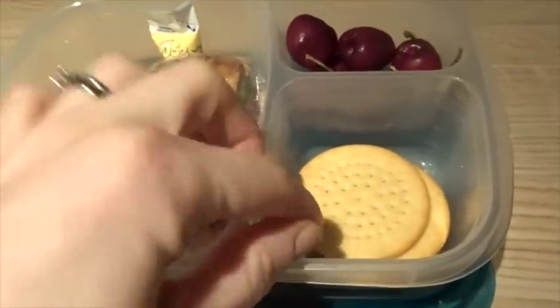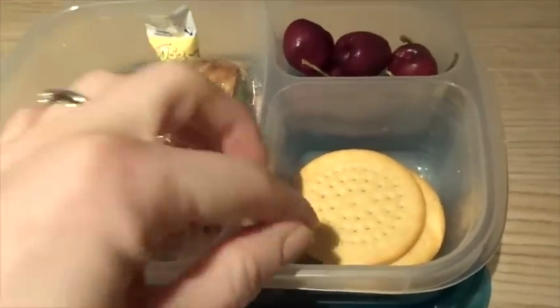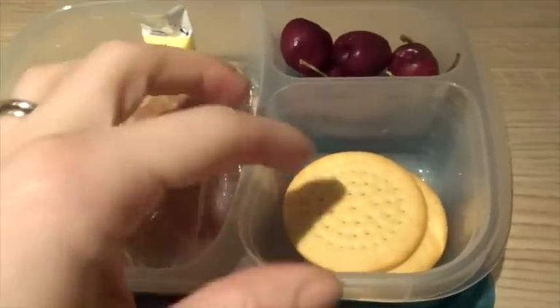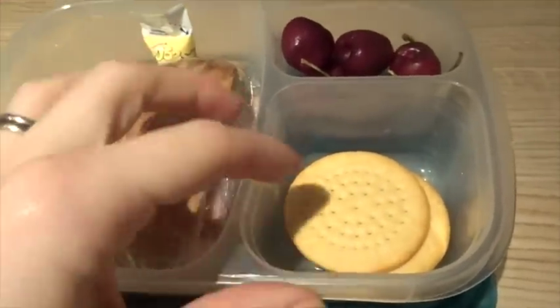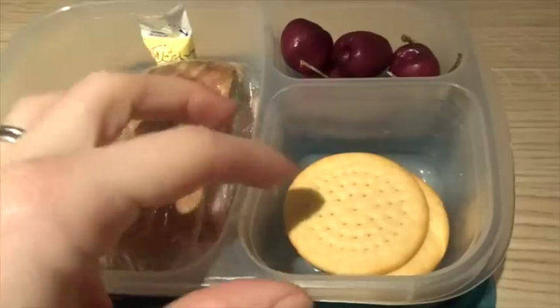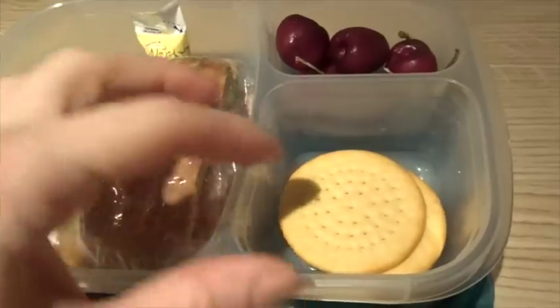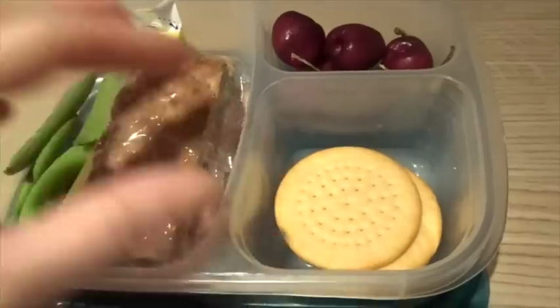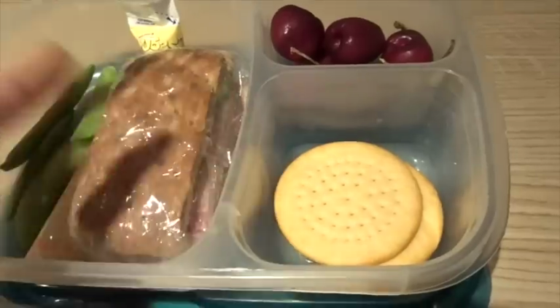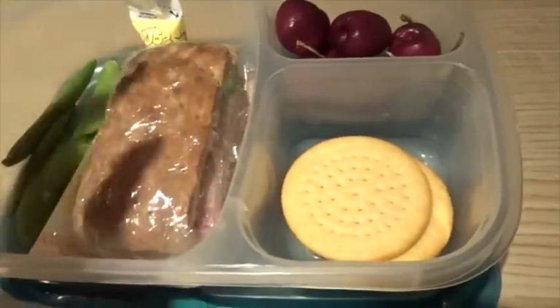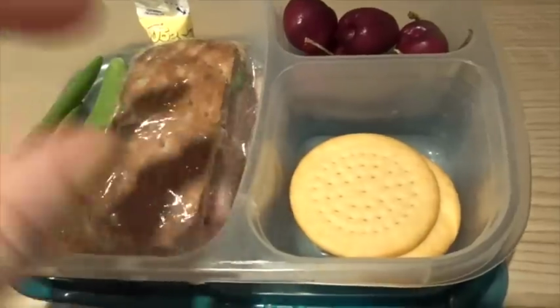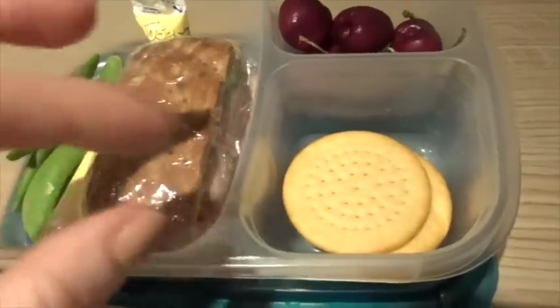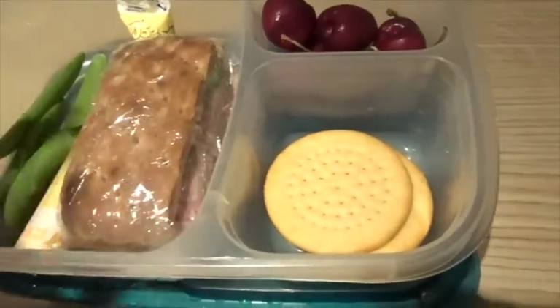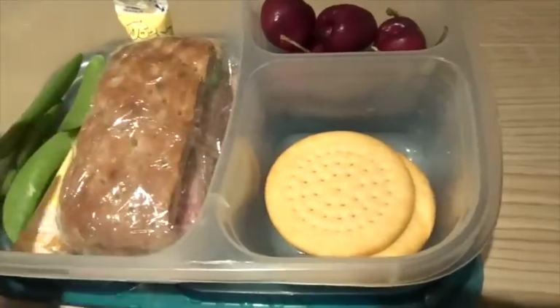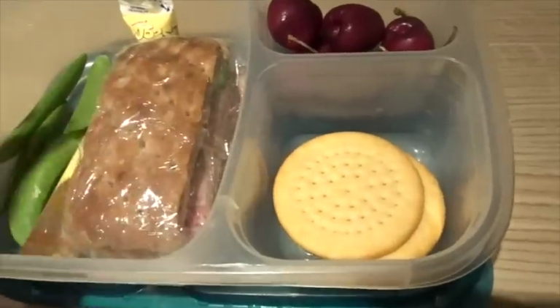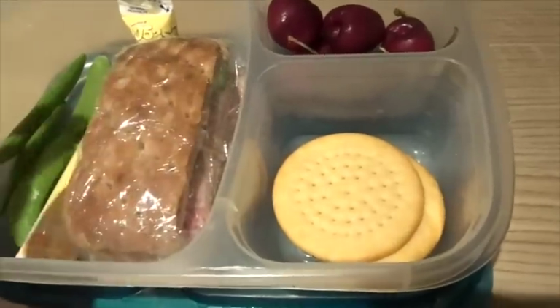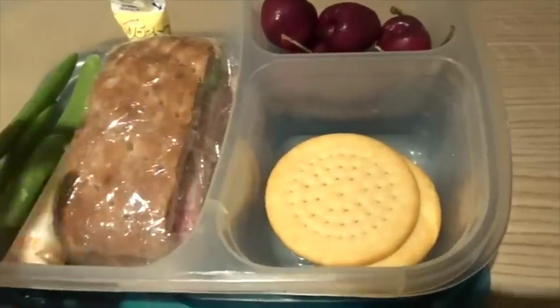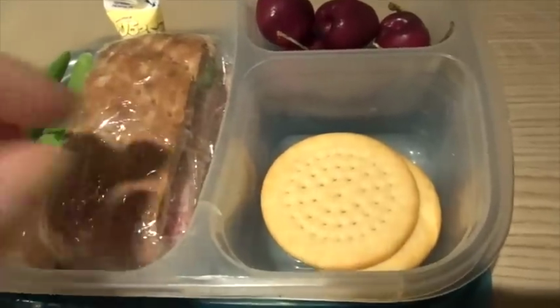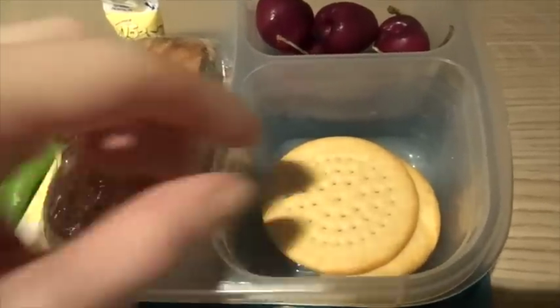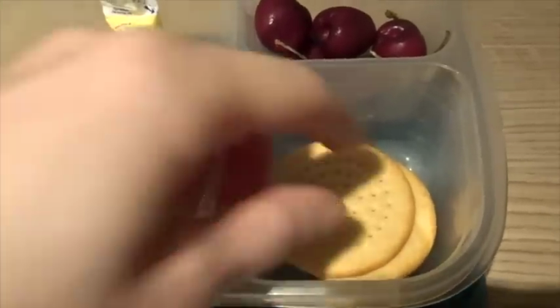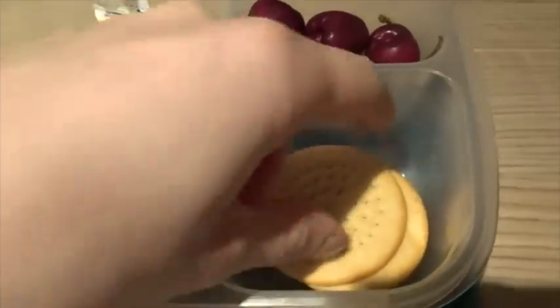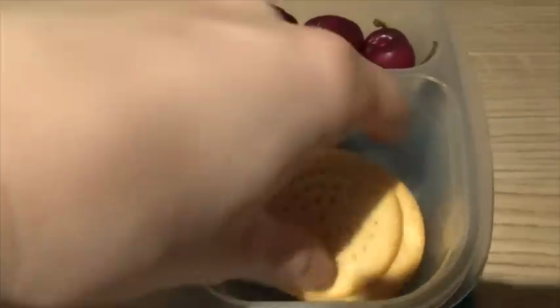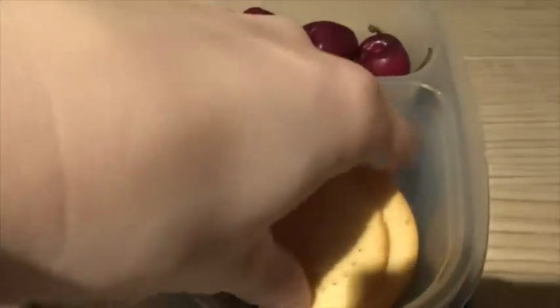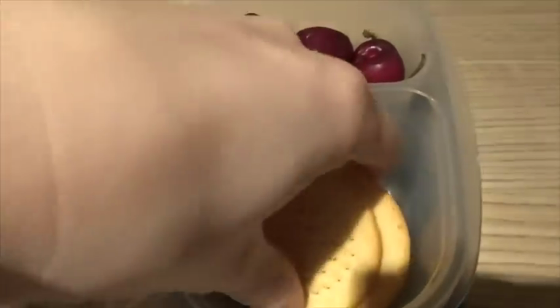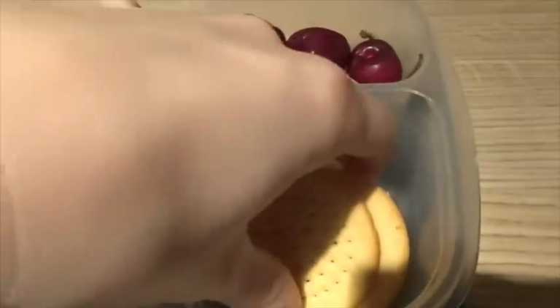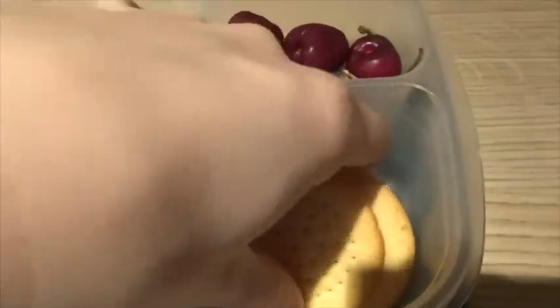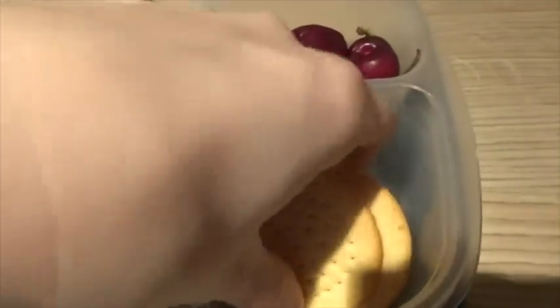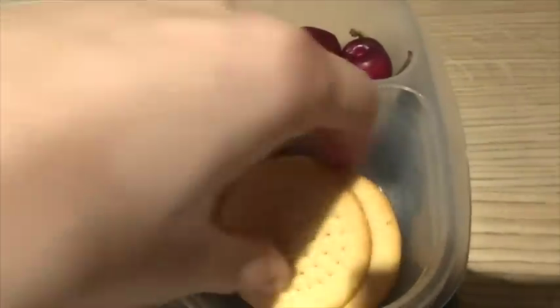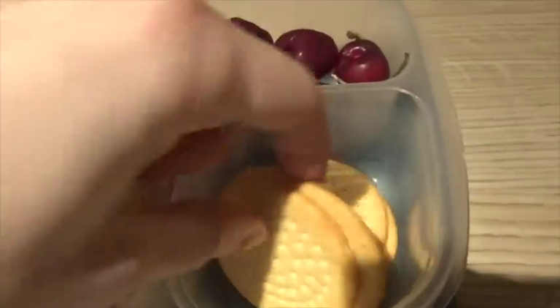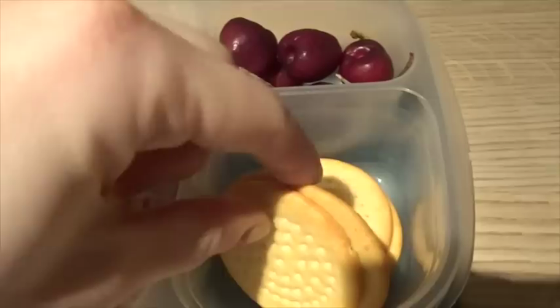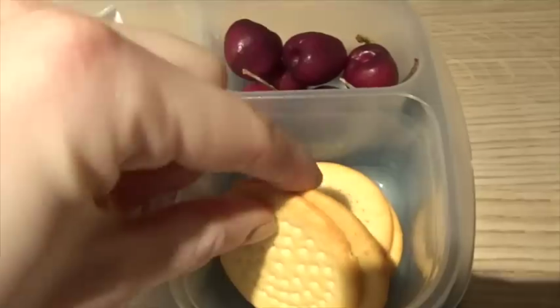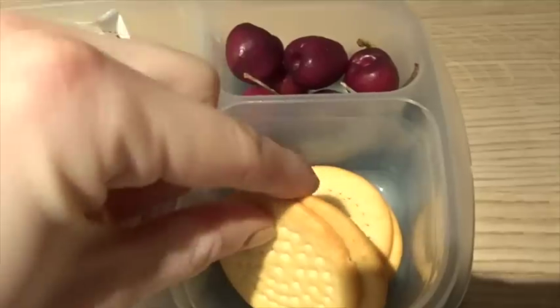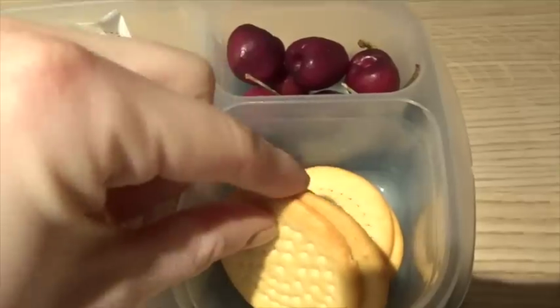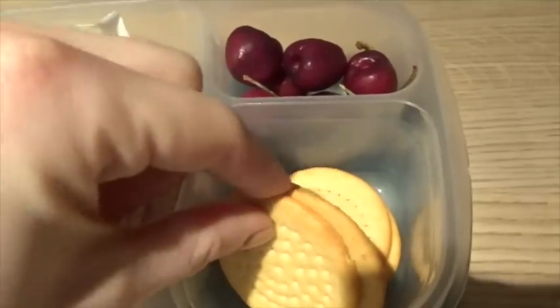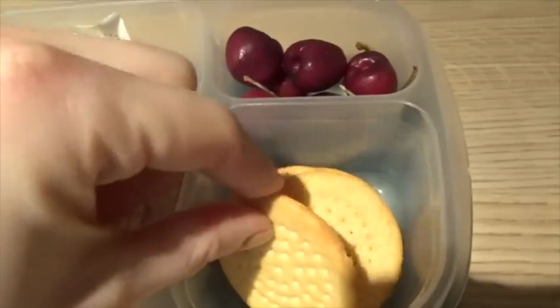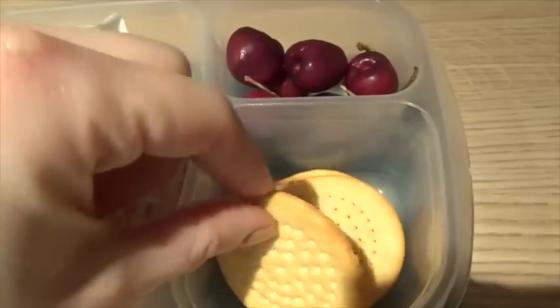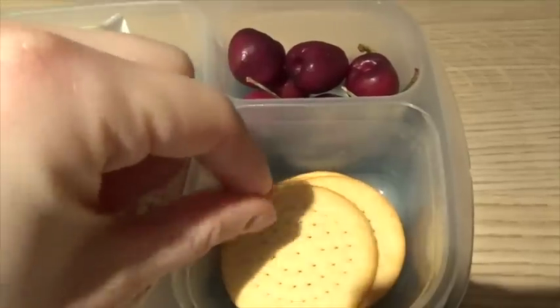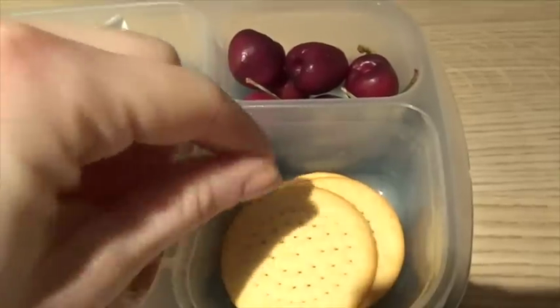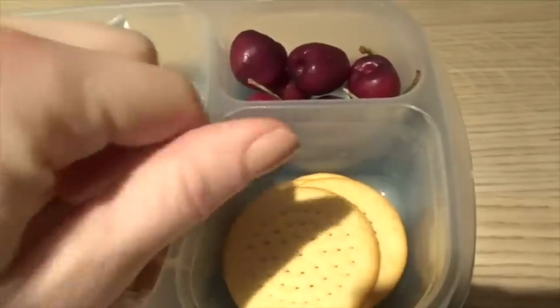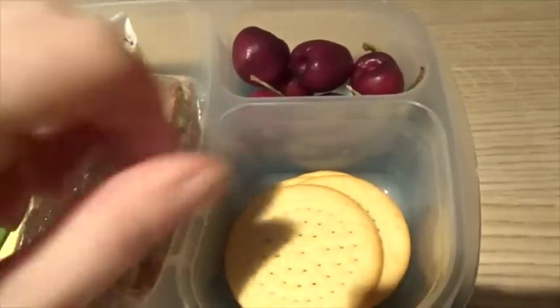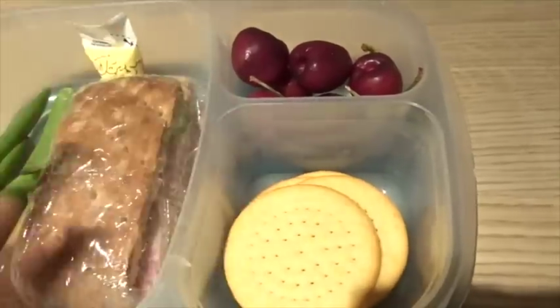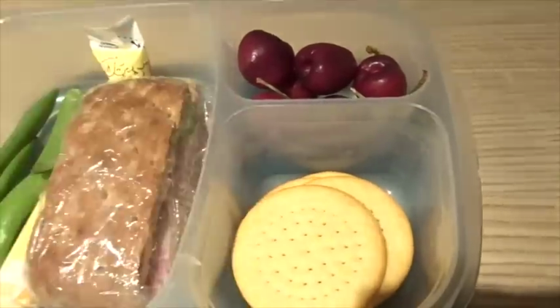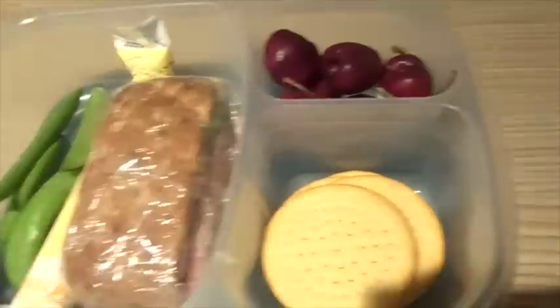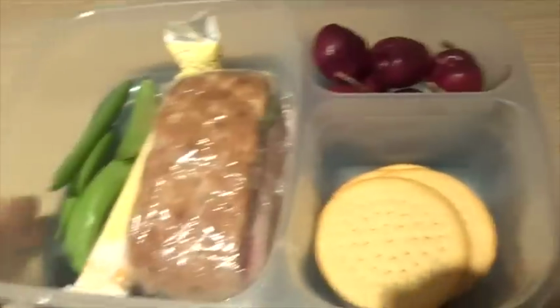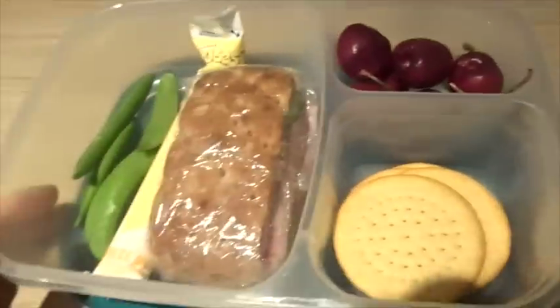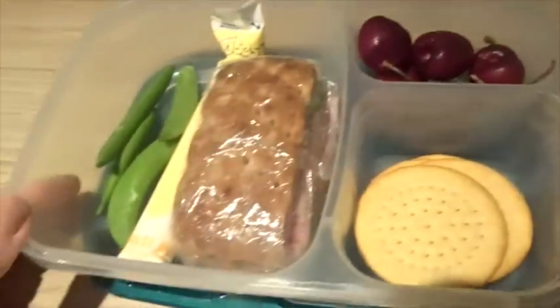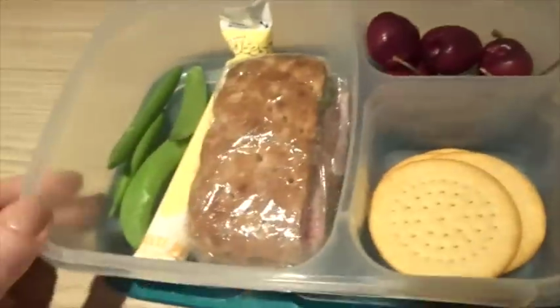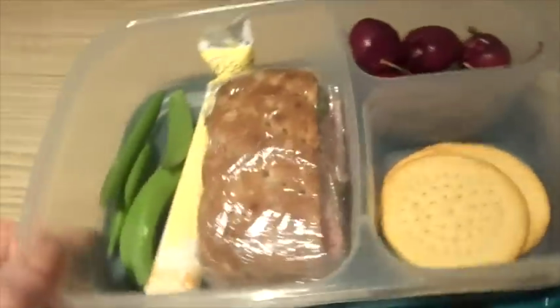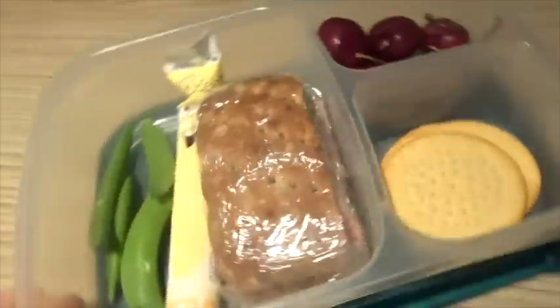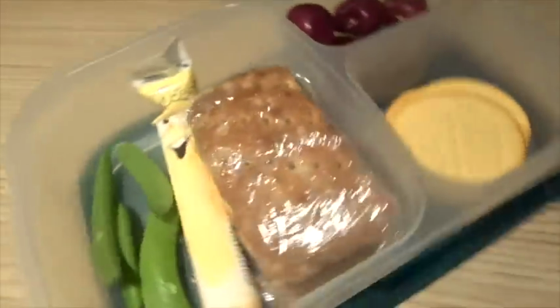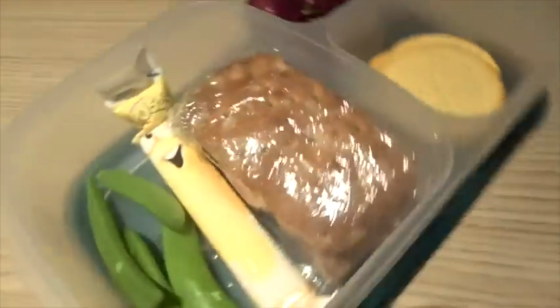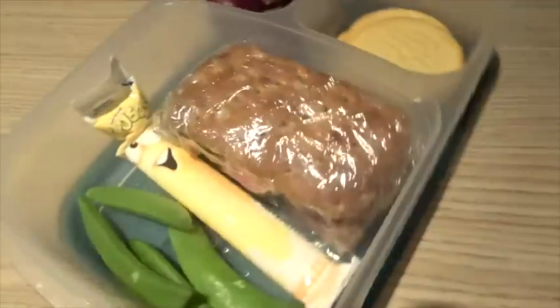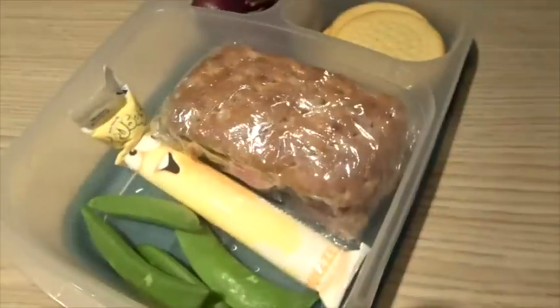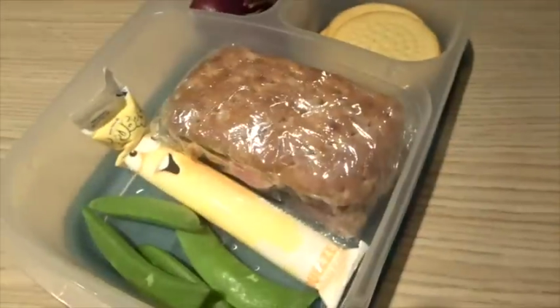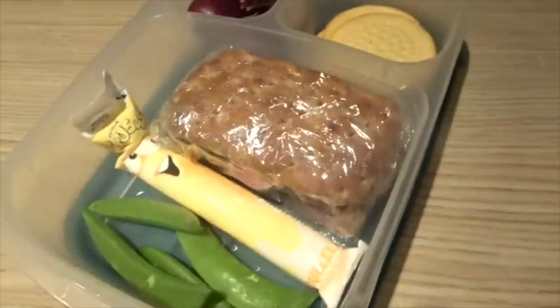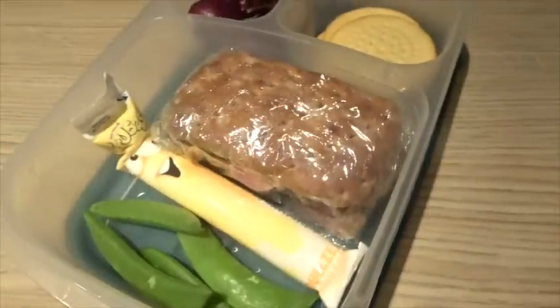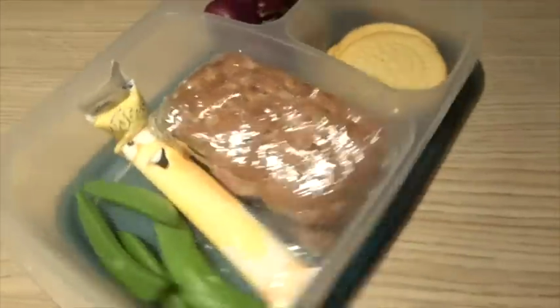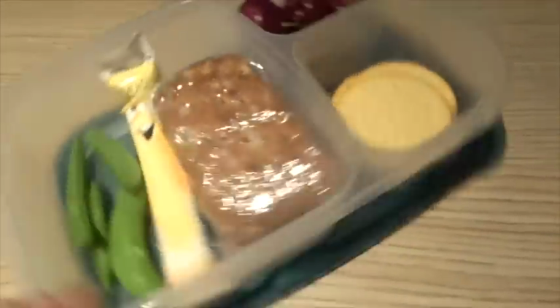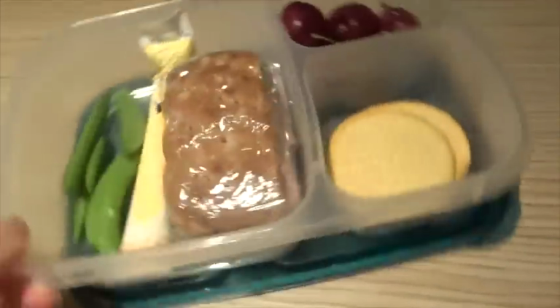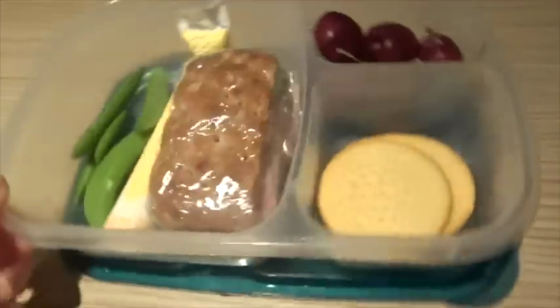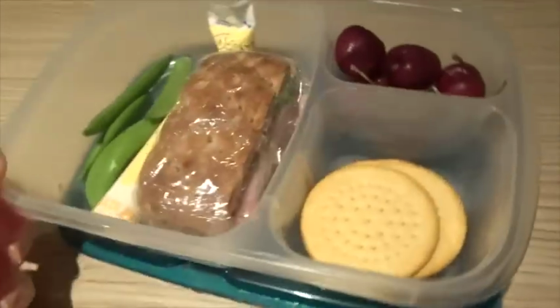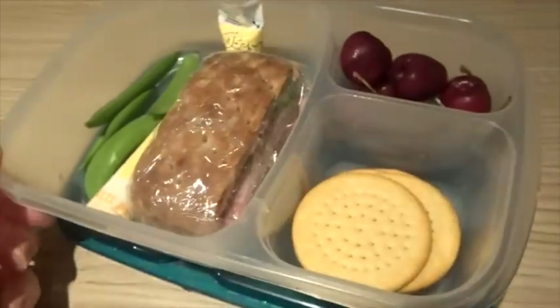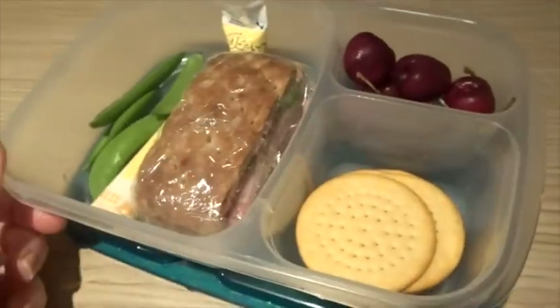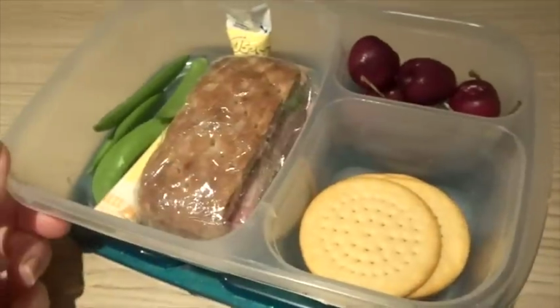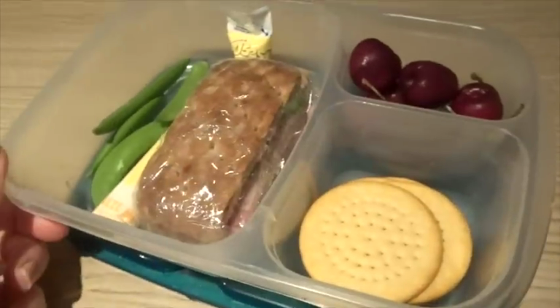We've got a pack of them that we've had for a long time so I'm just trying to get through them. So he's got a few of those, and that is pretty much his lunch for today.